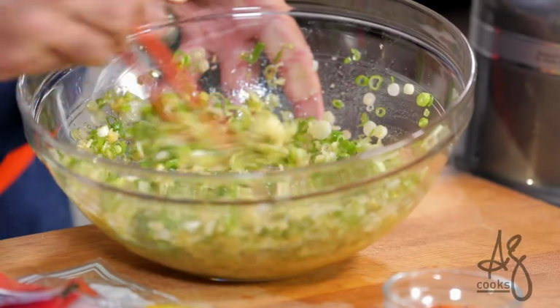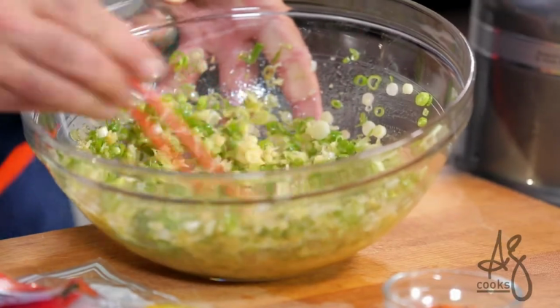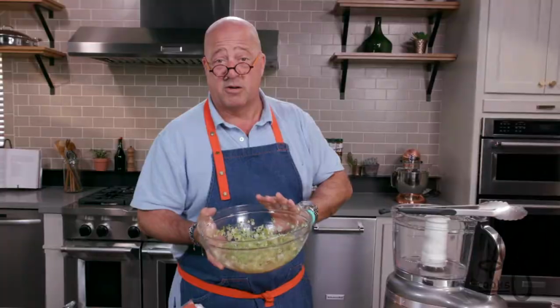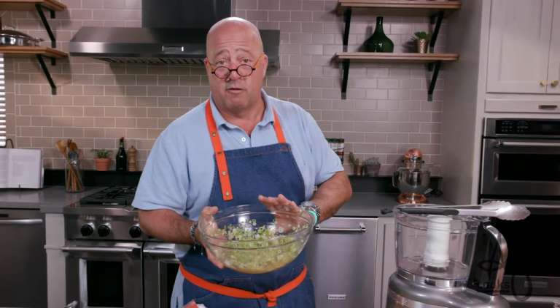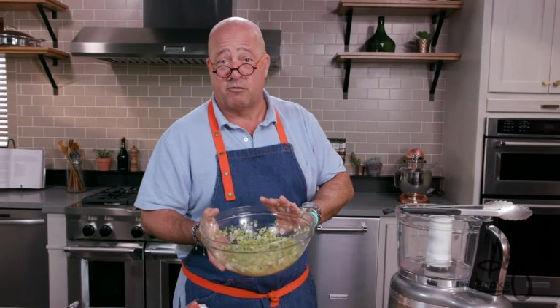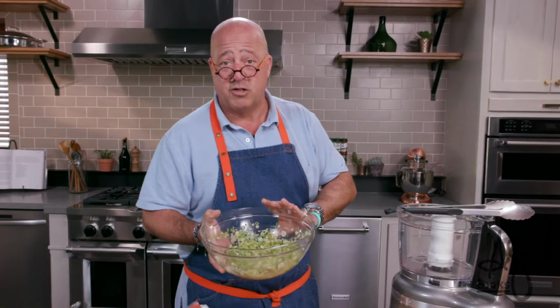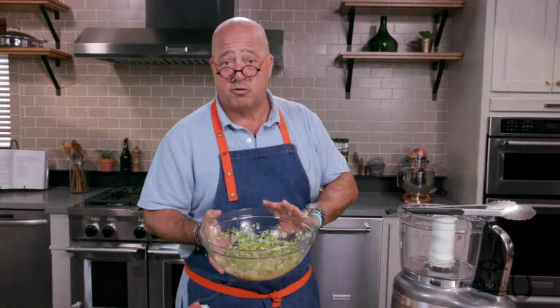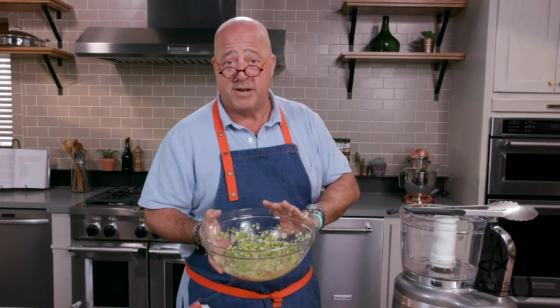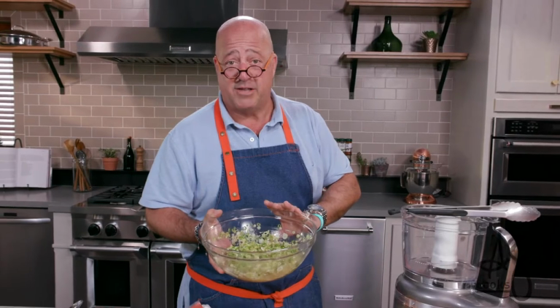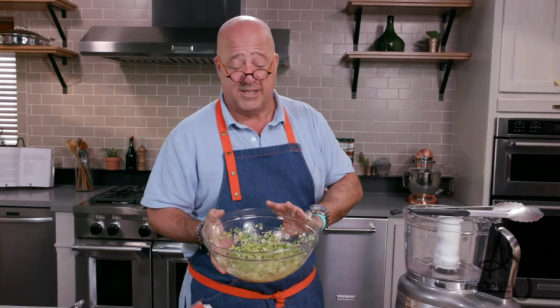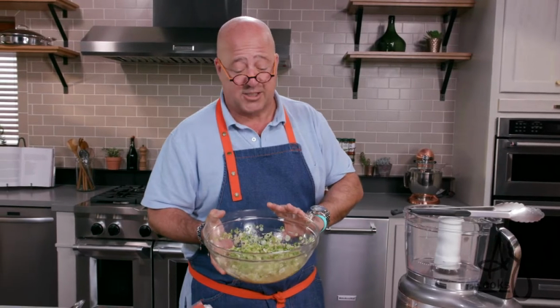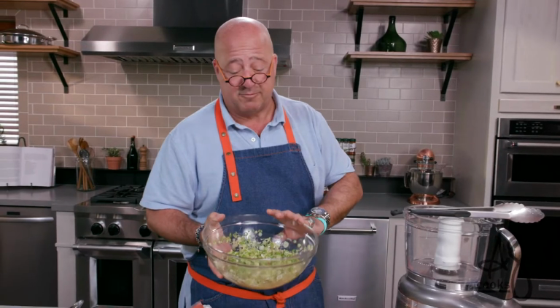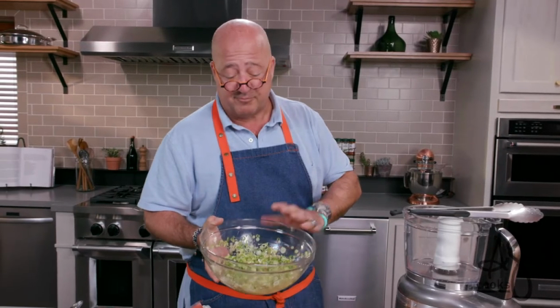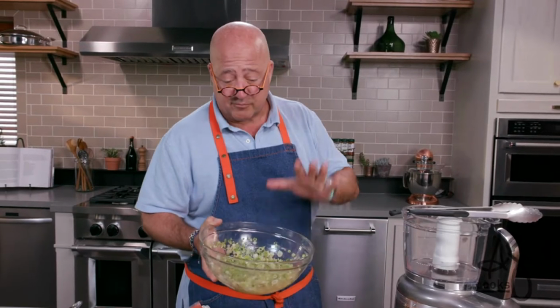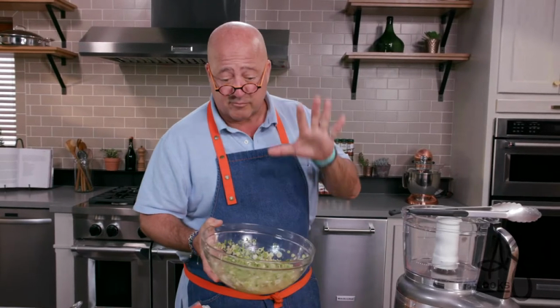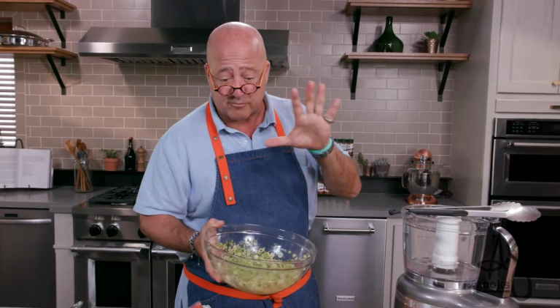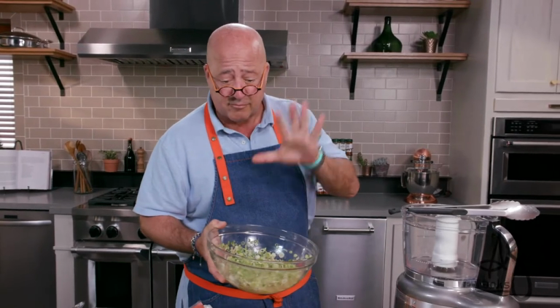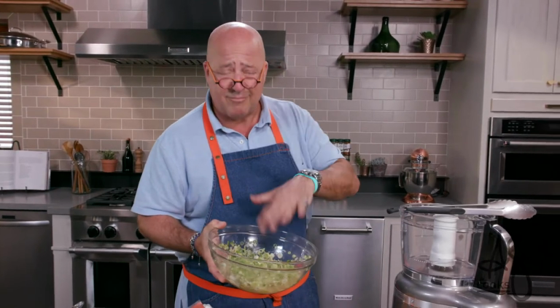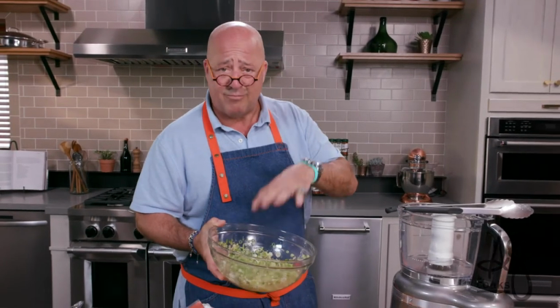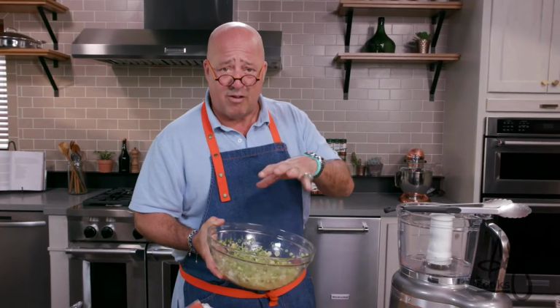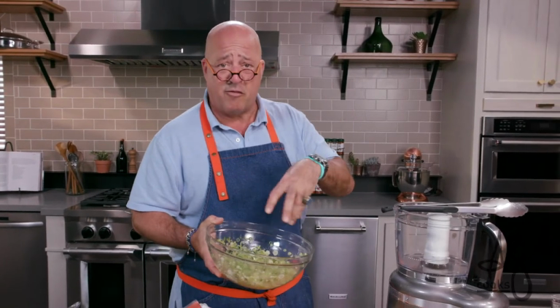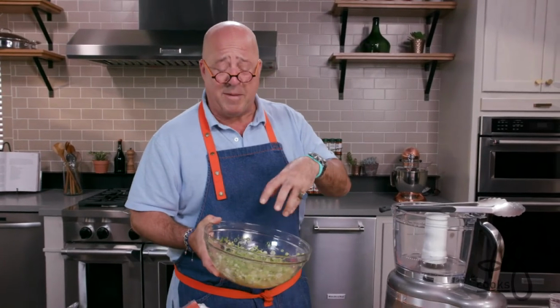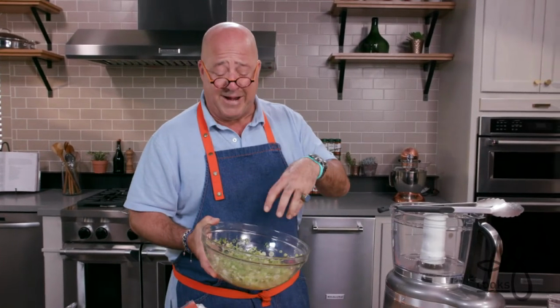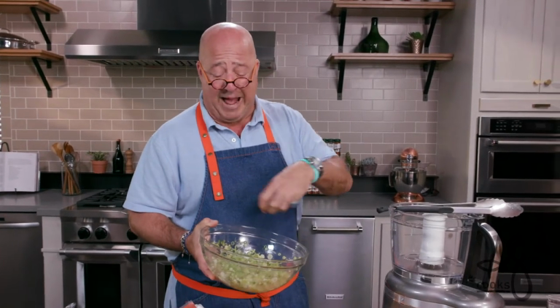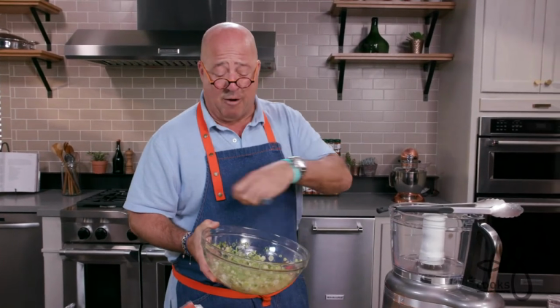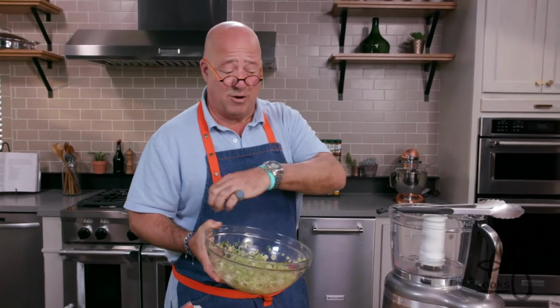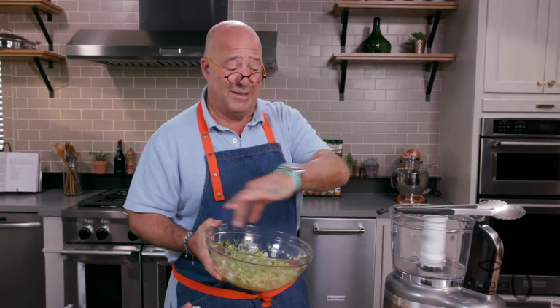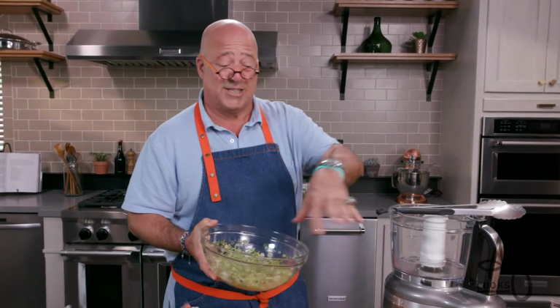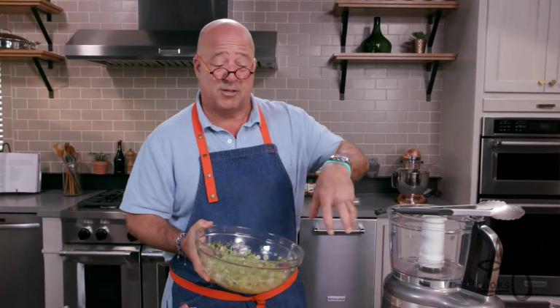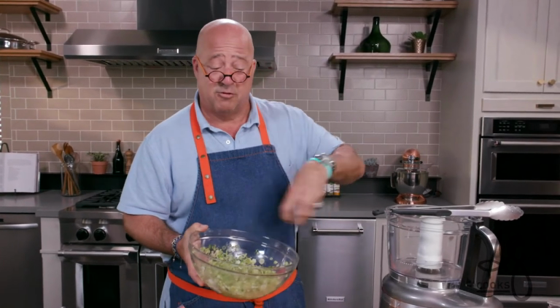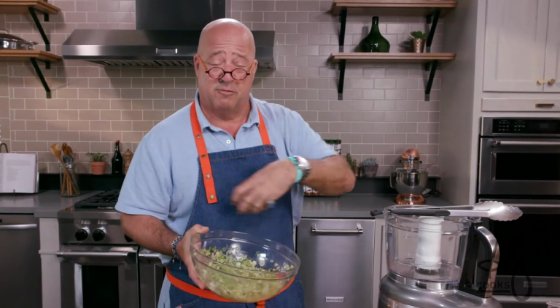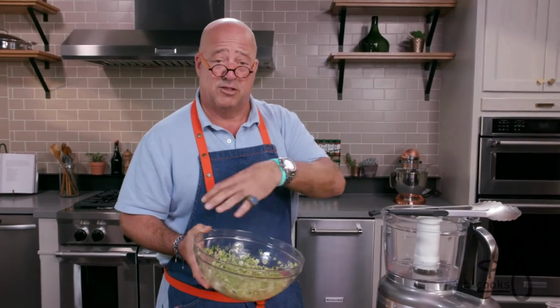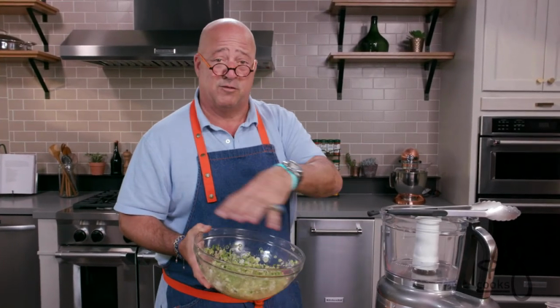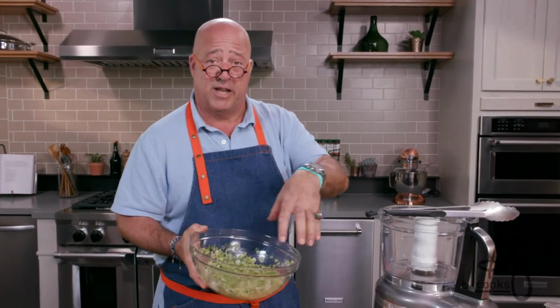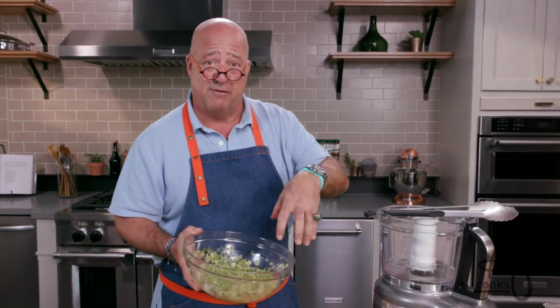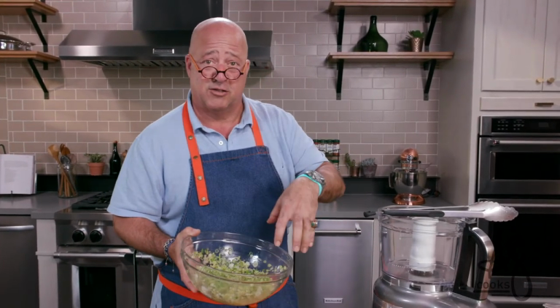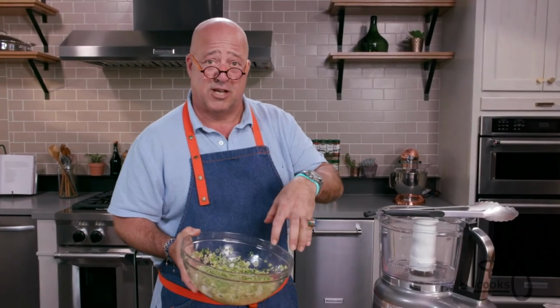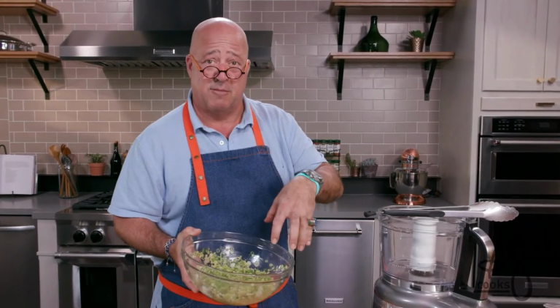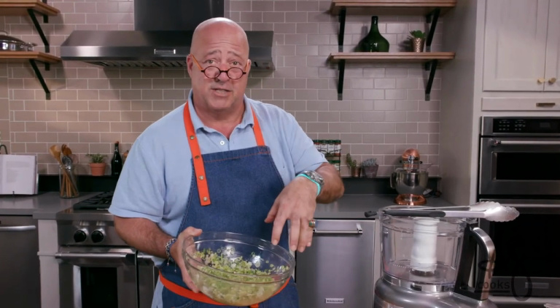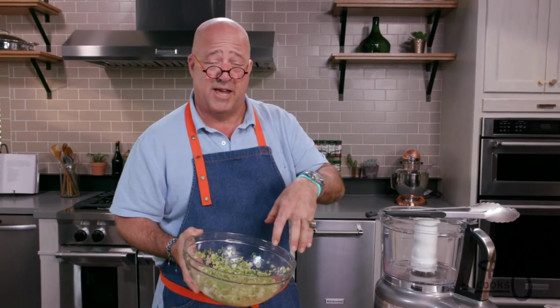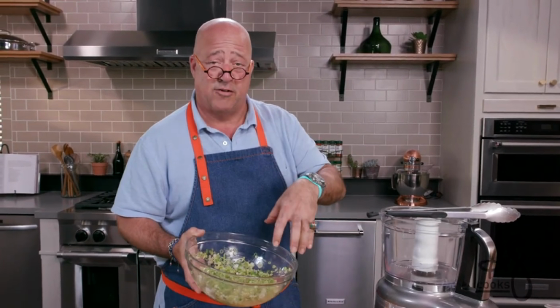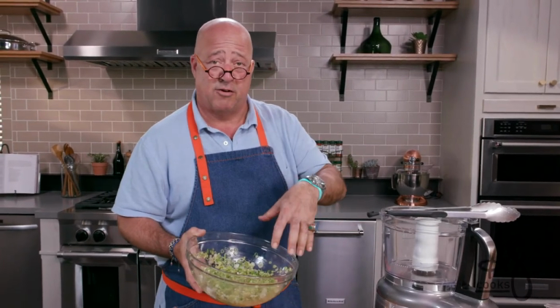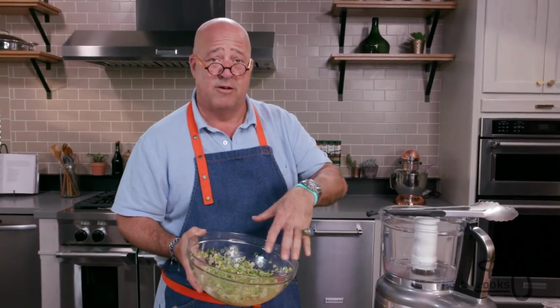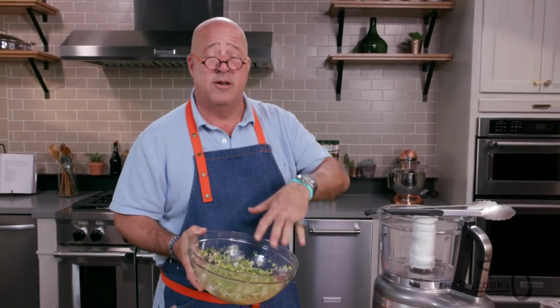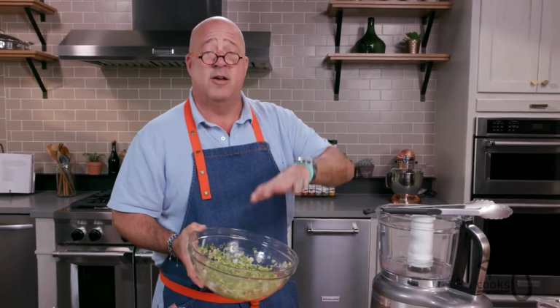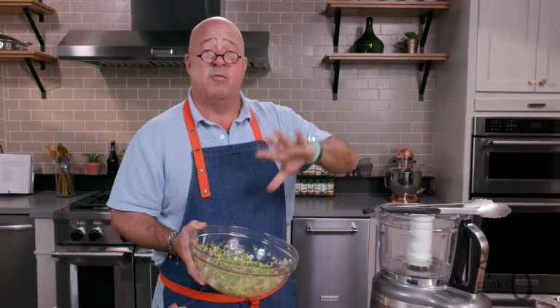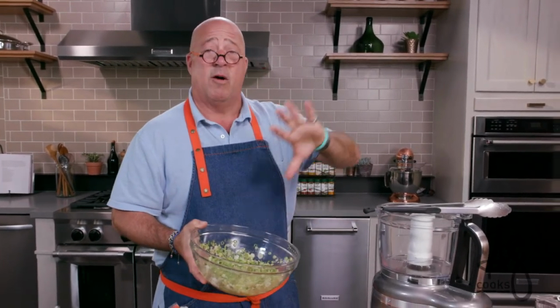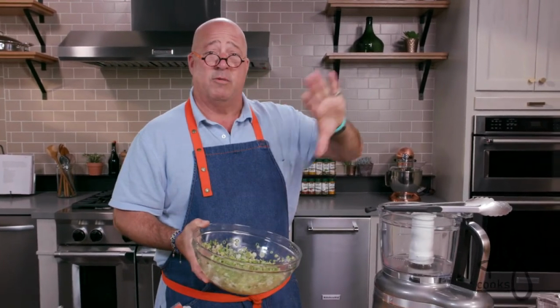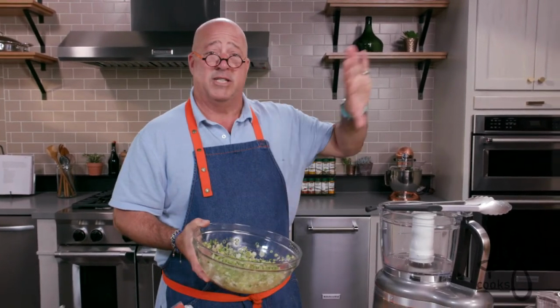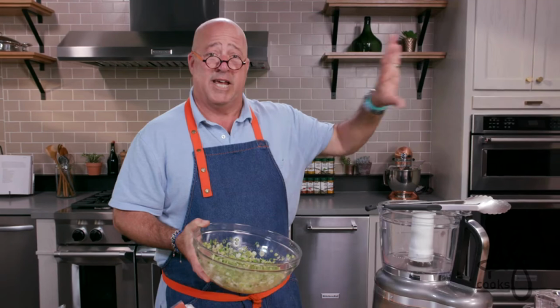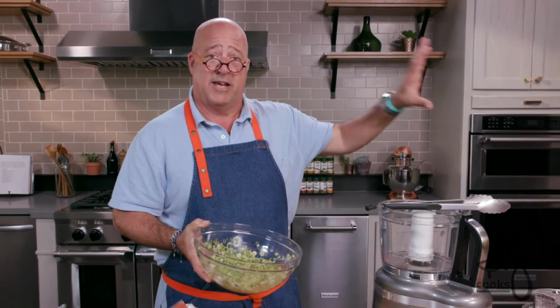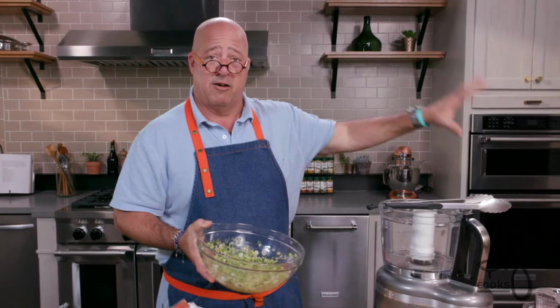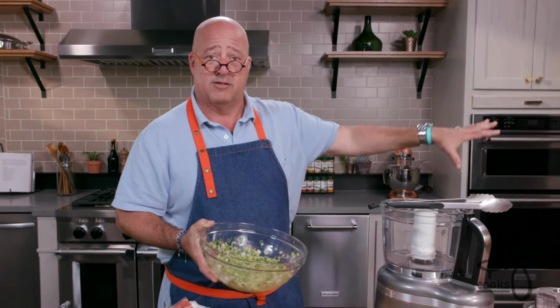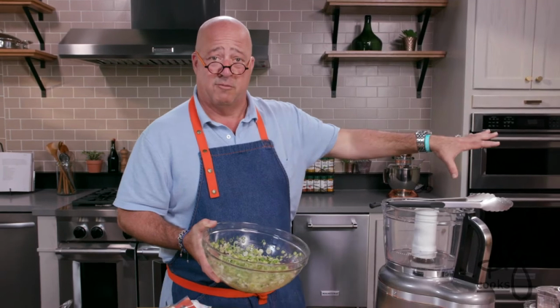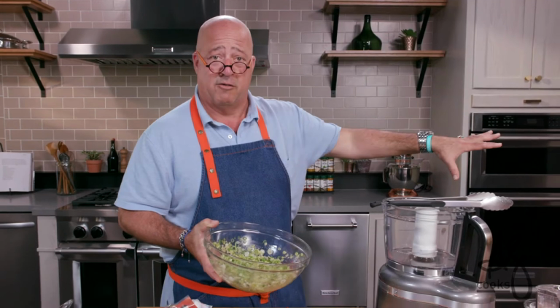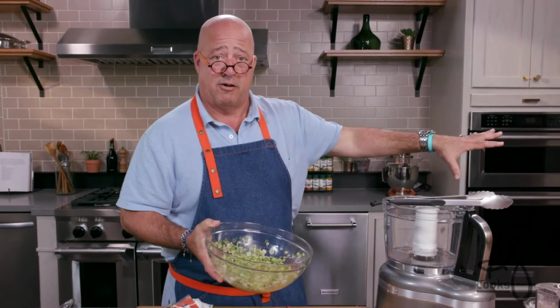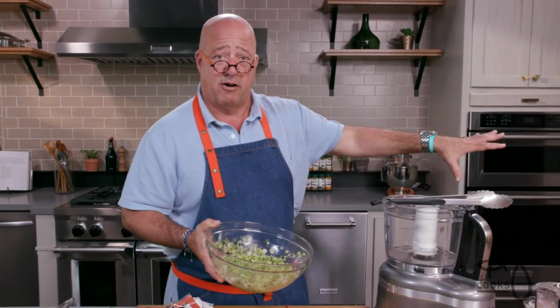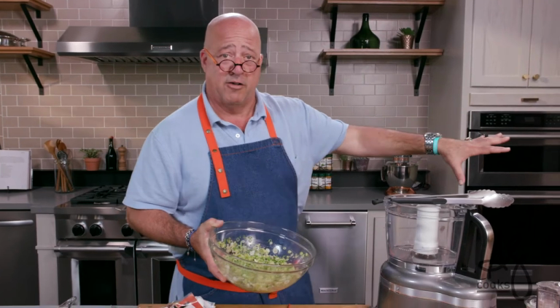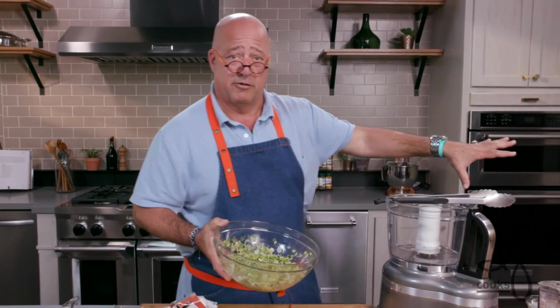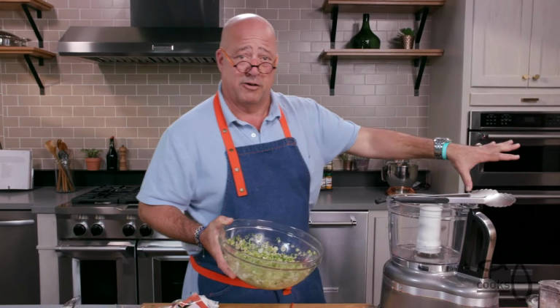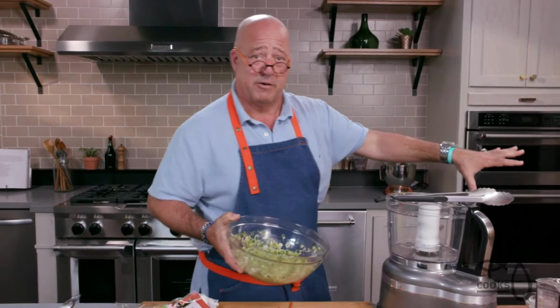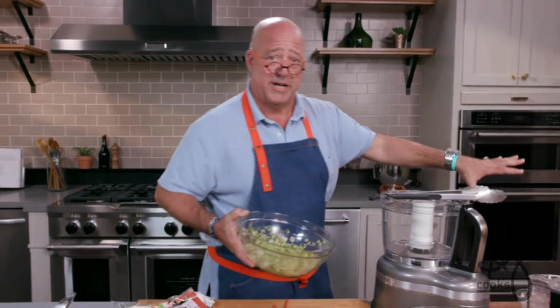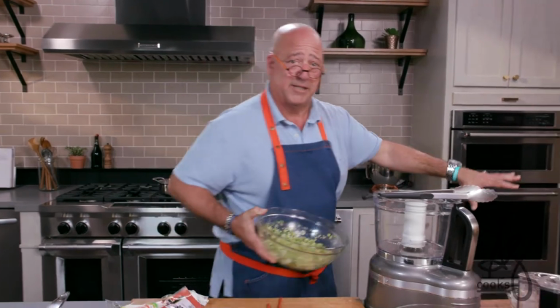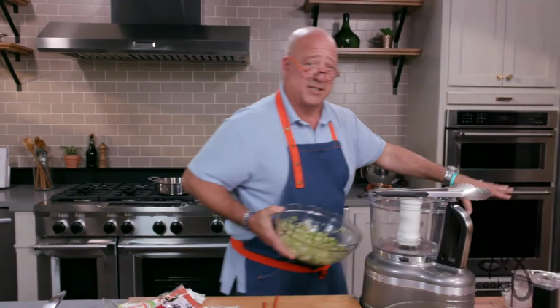We're gonna refrigerate this for about an hour and let some of those flavors come together while we take care of some of our other ingredients.